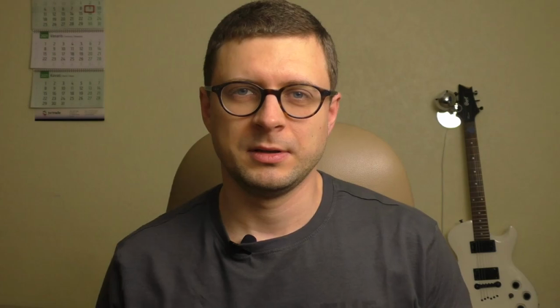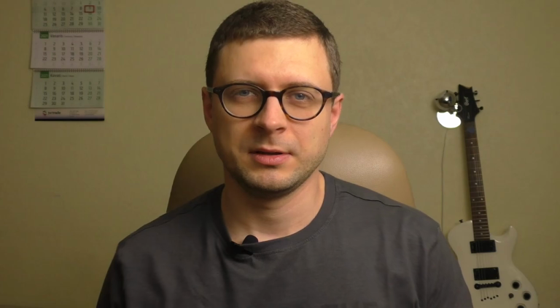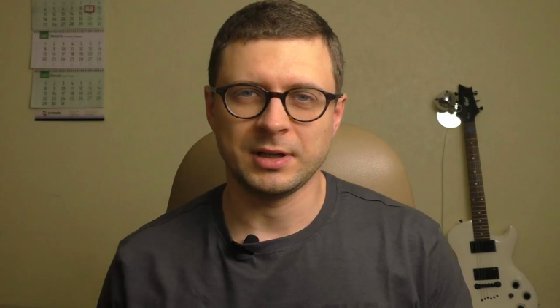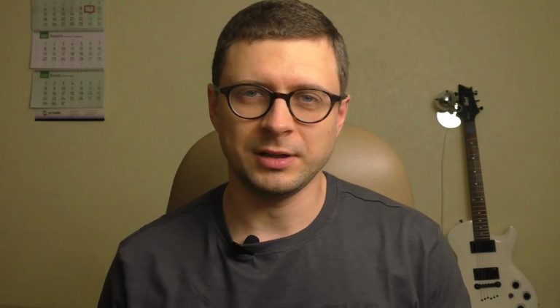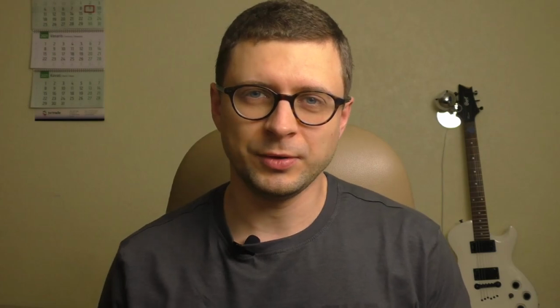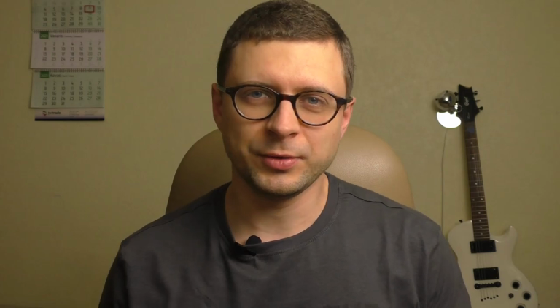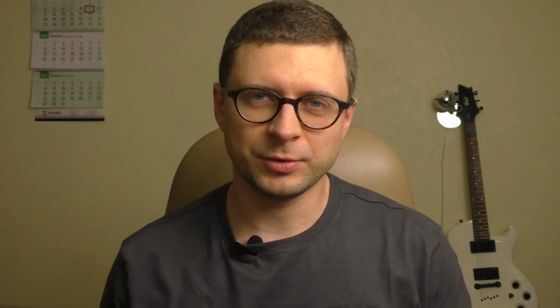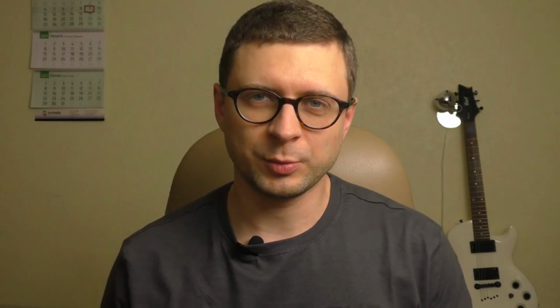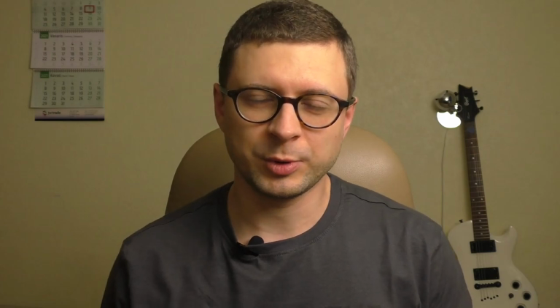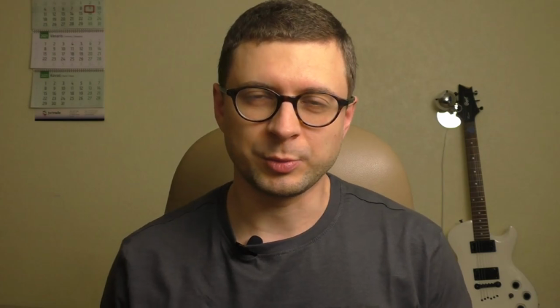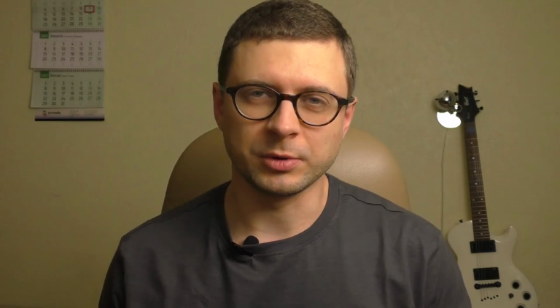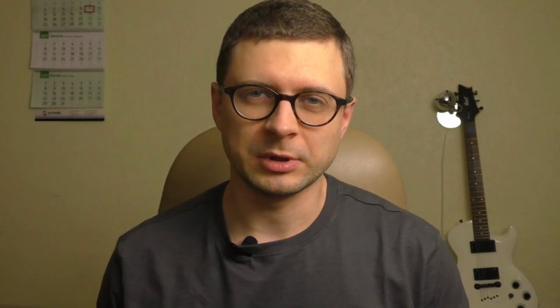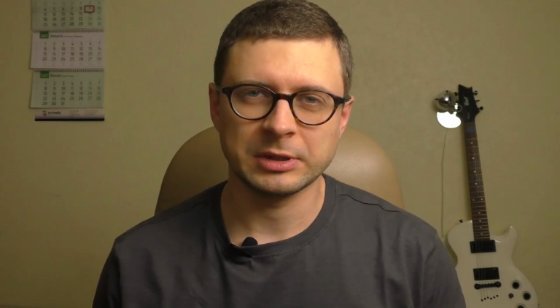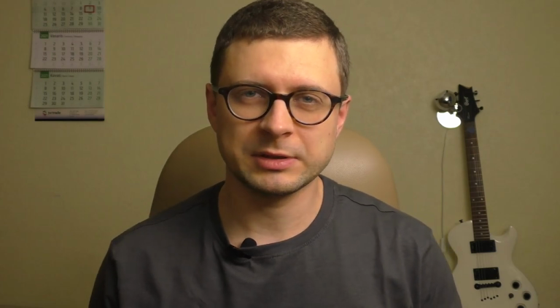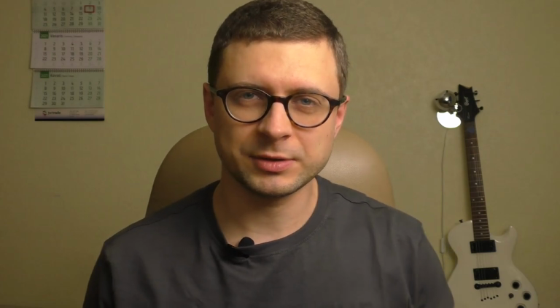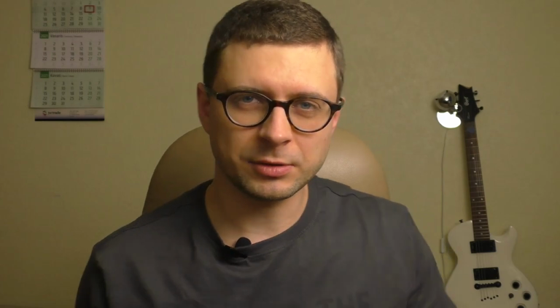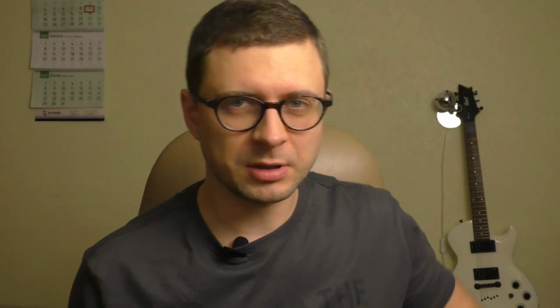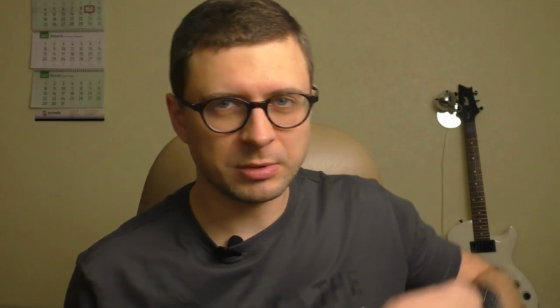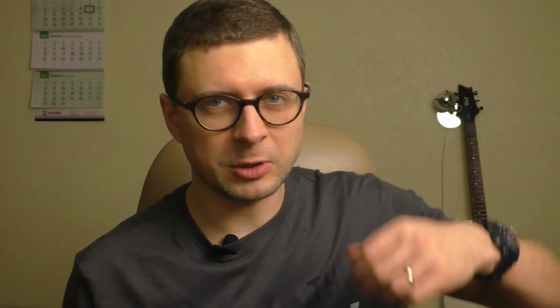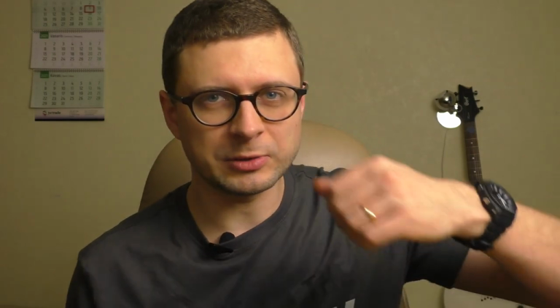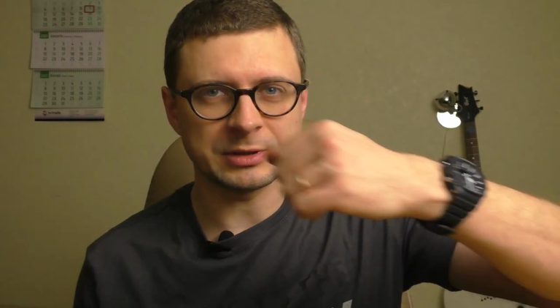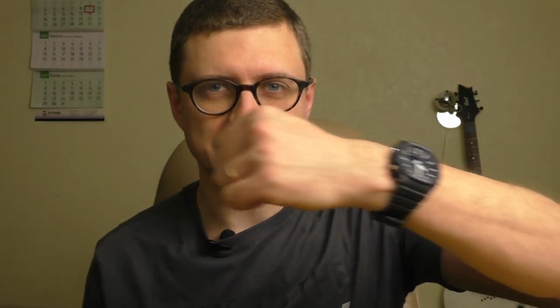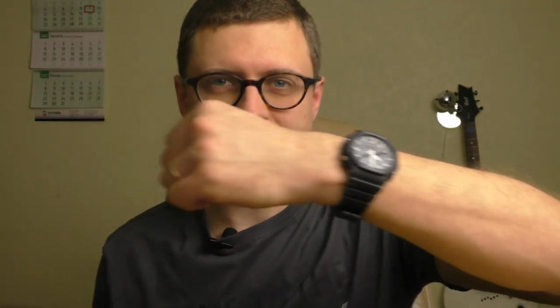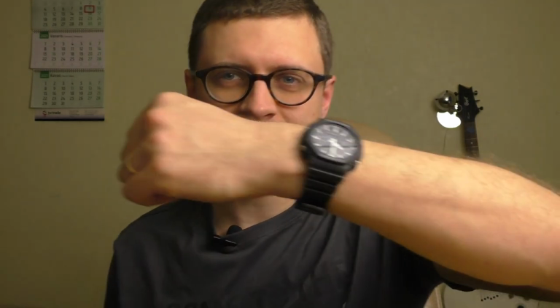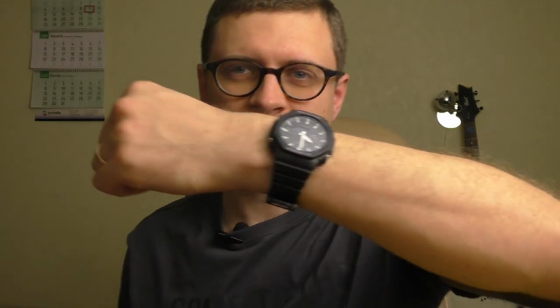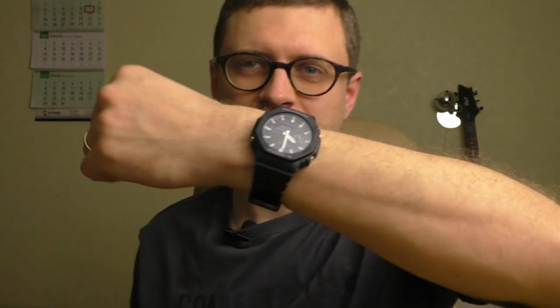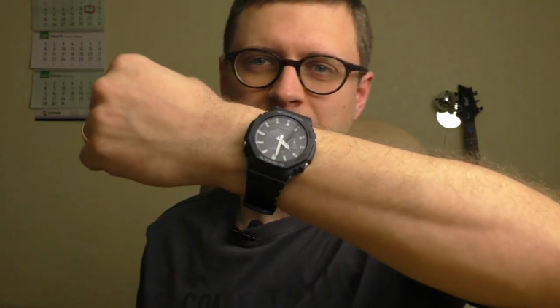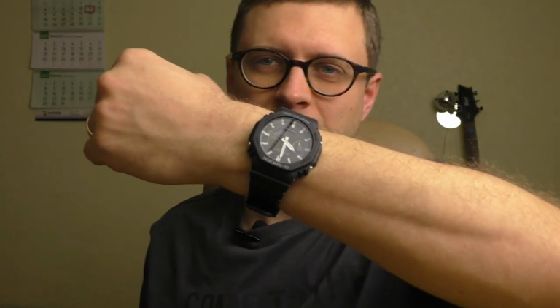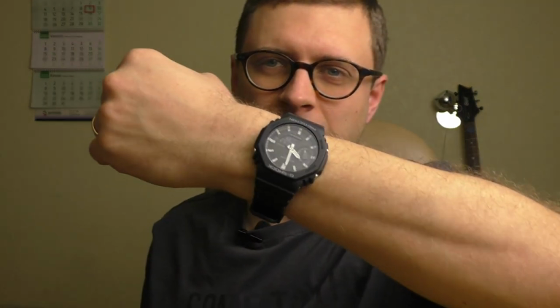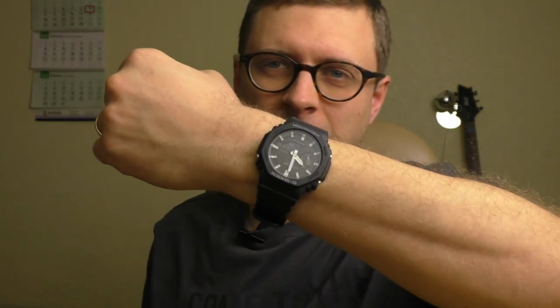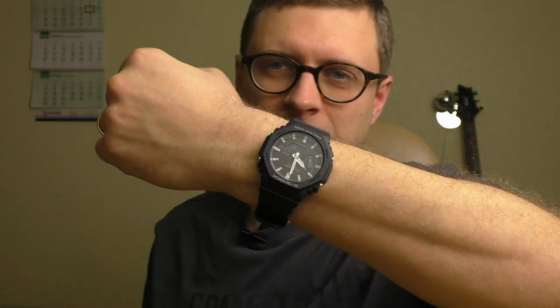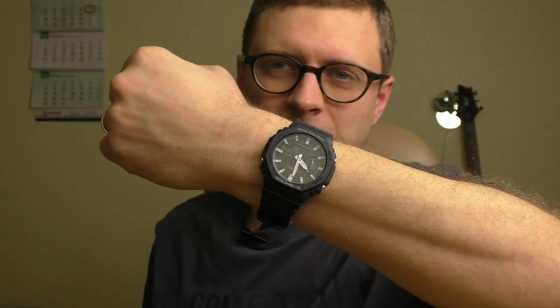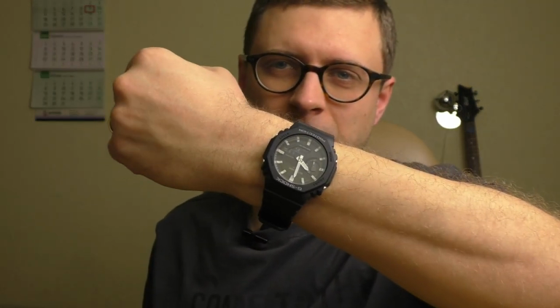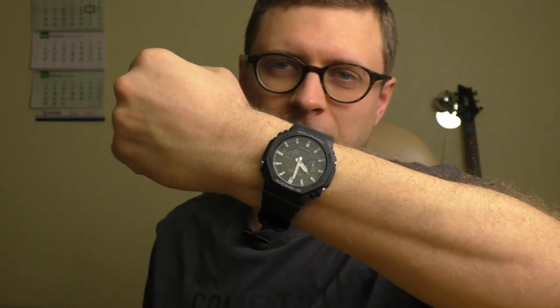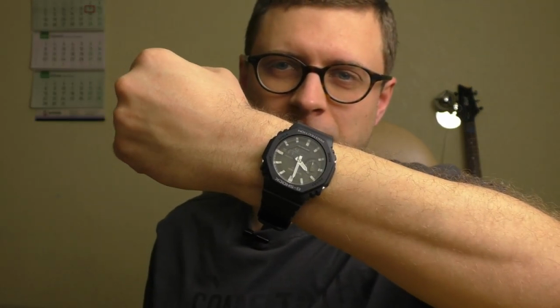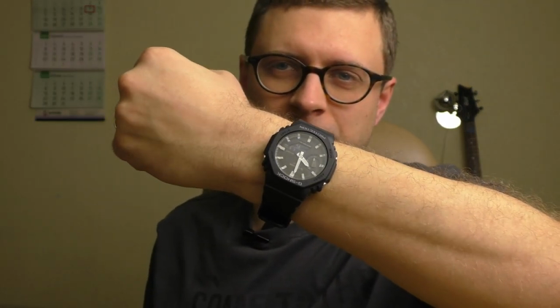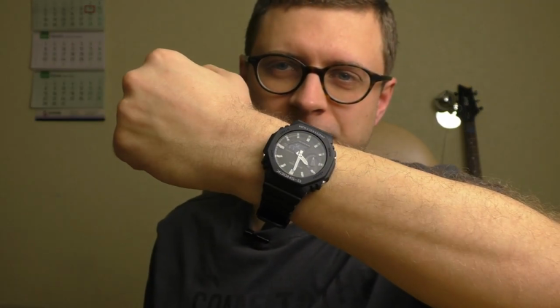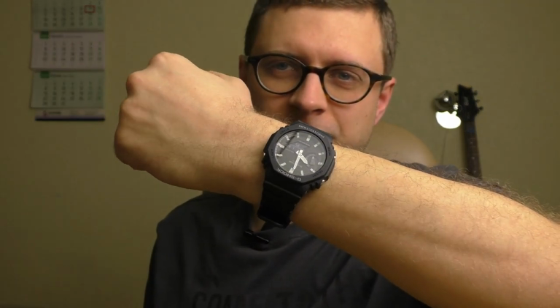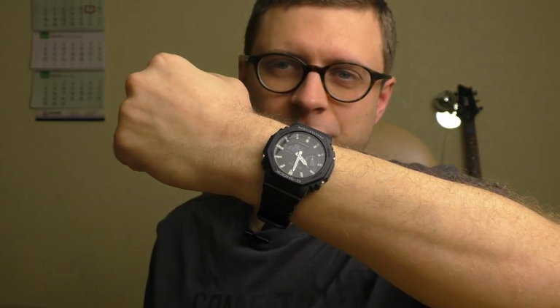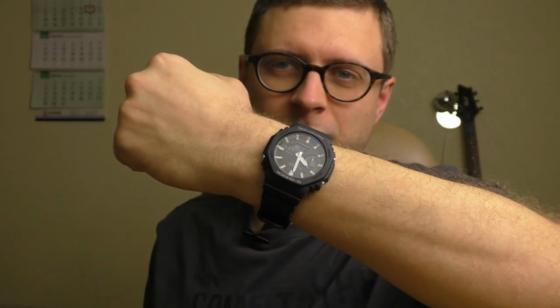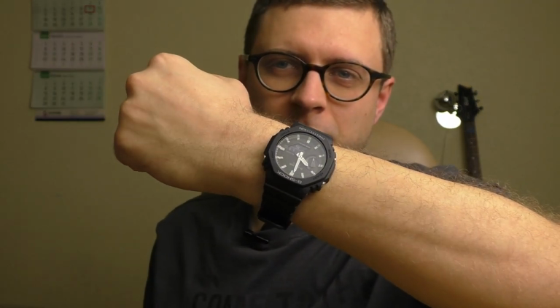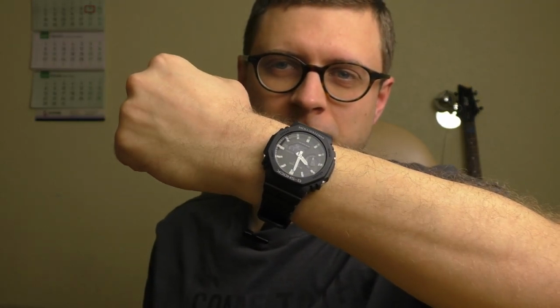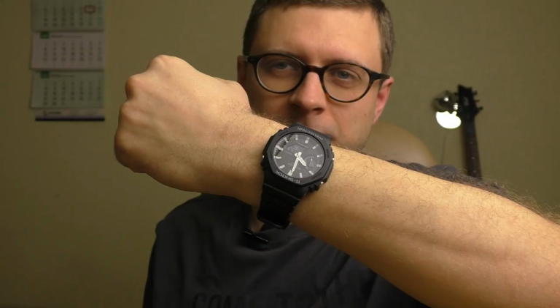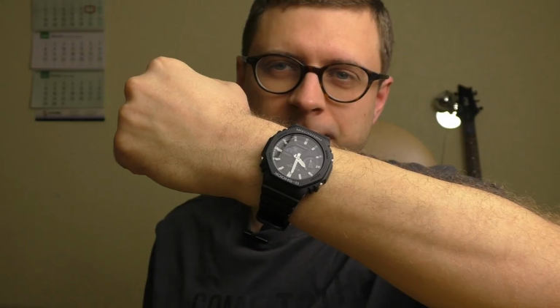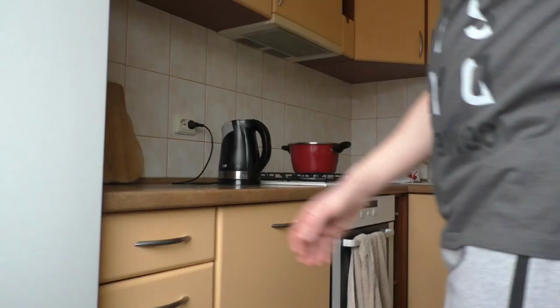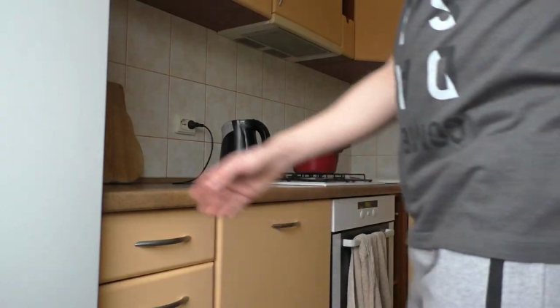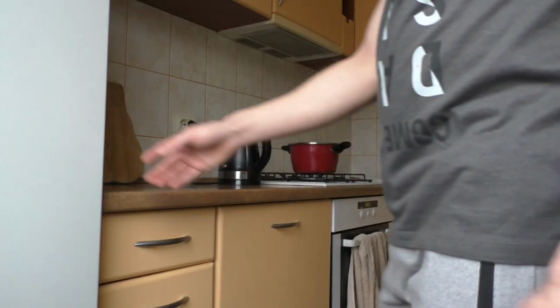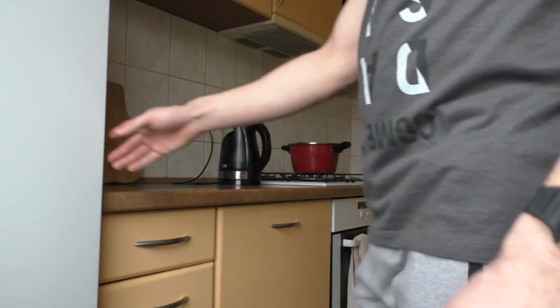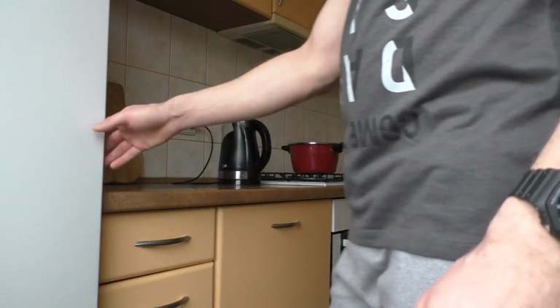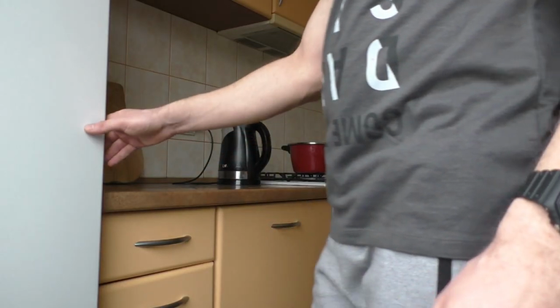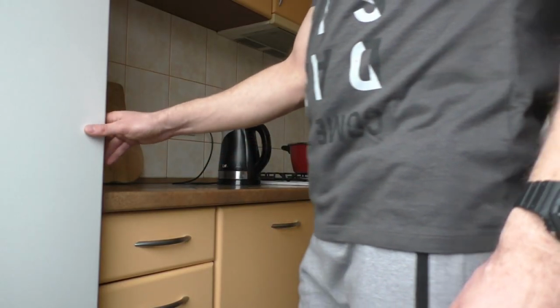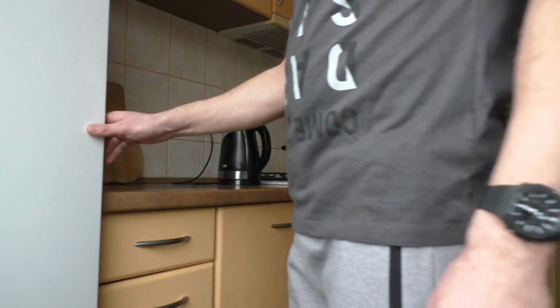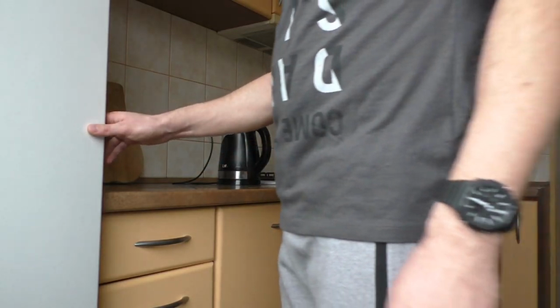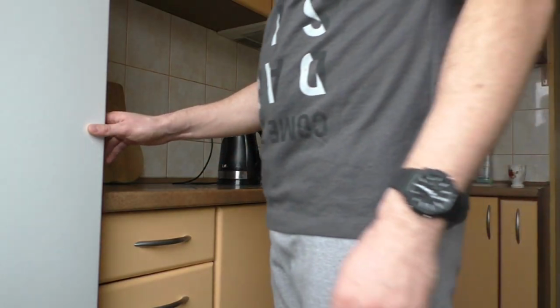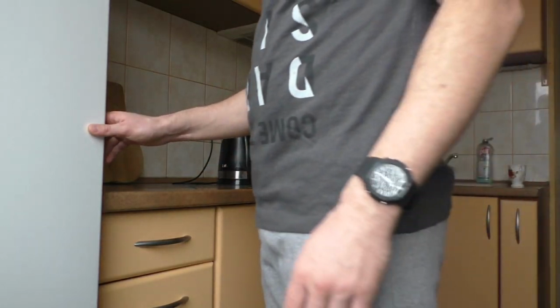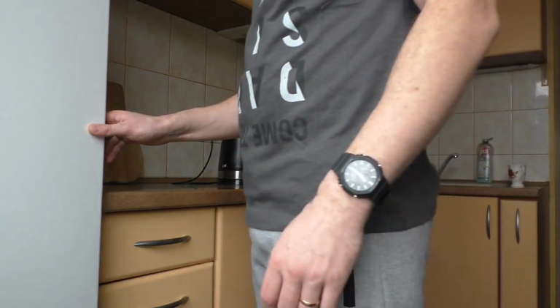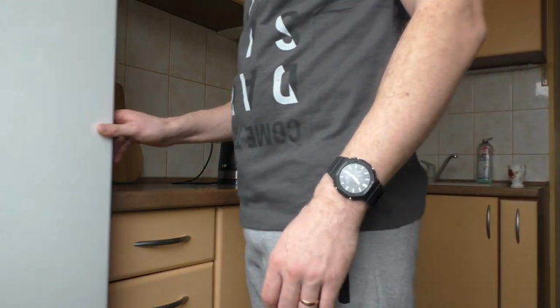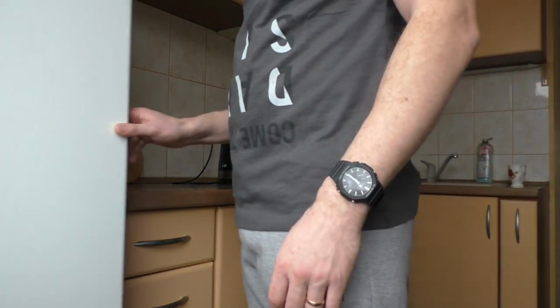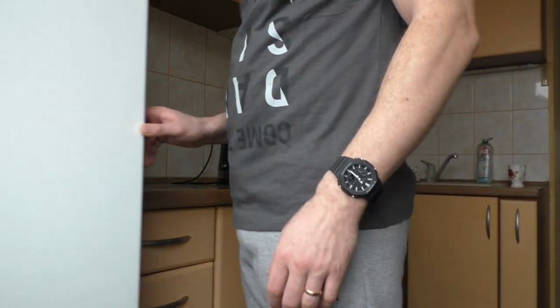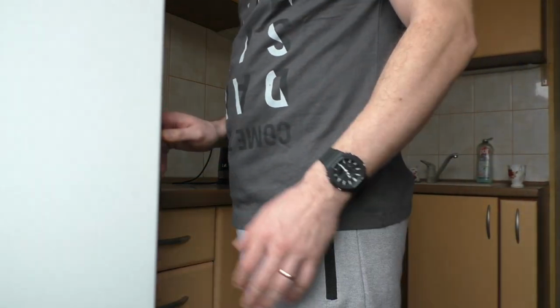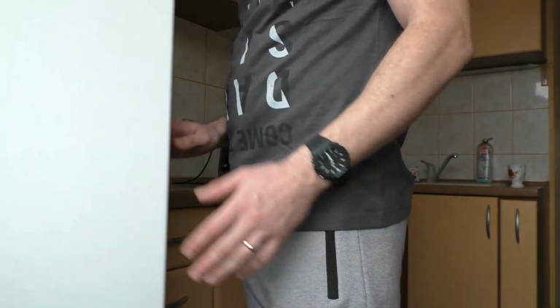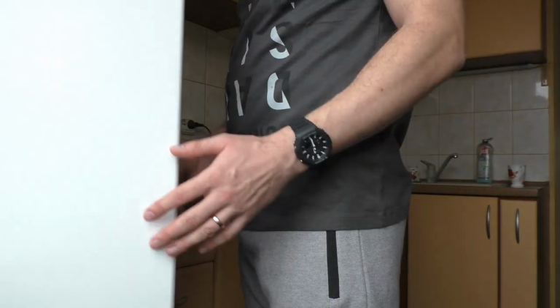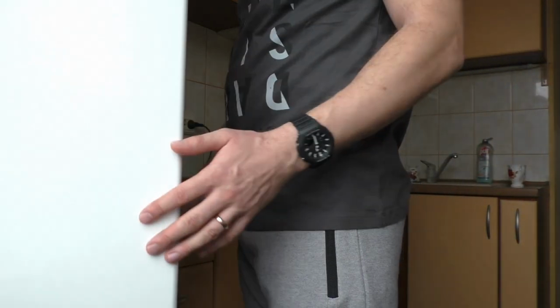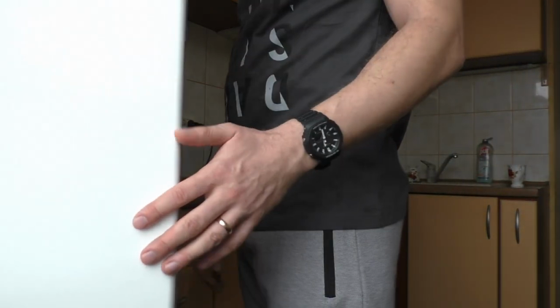Hello YouTube people, let's talk about this digital analog G-Shock. So the reason why I bought this watch —